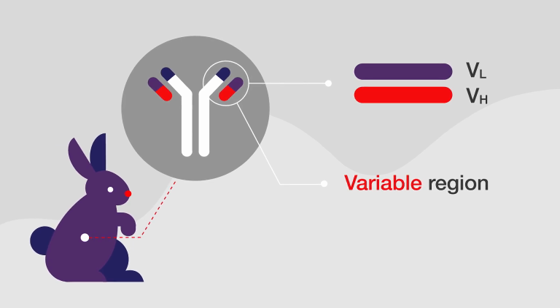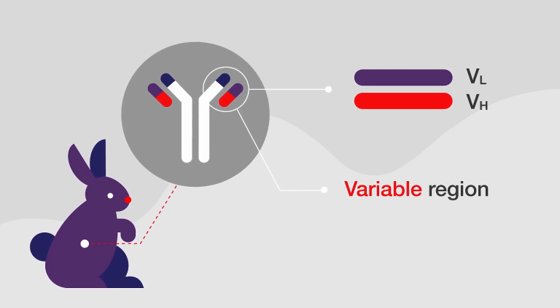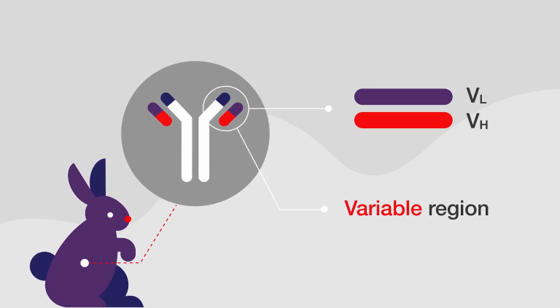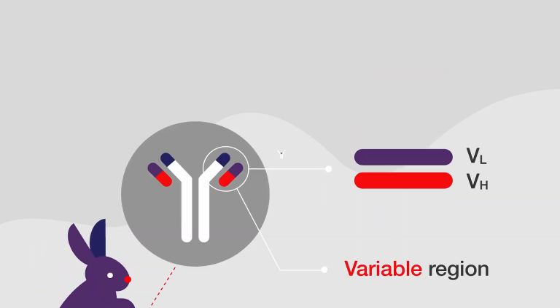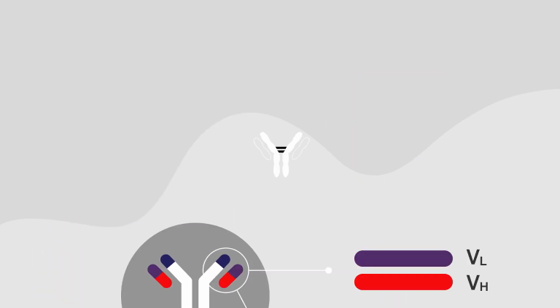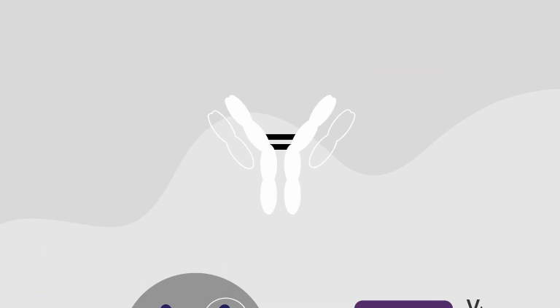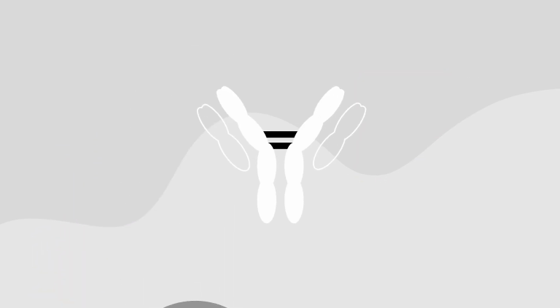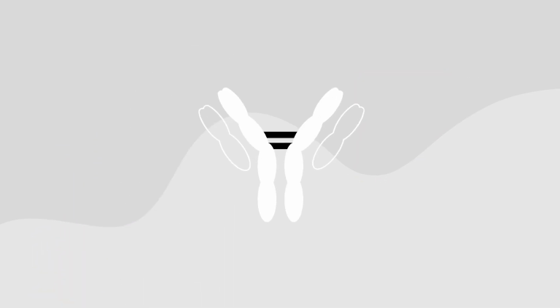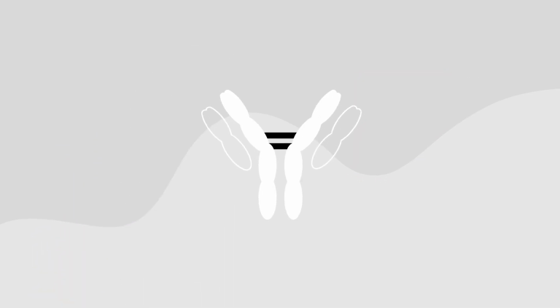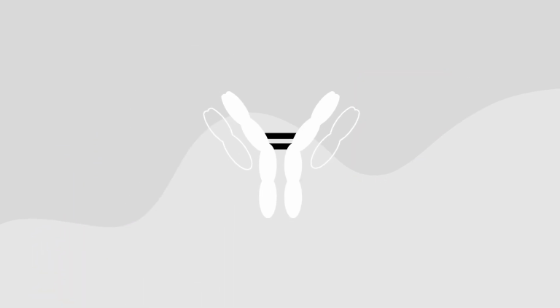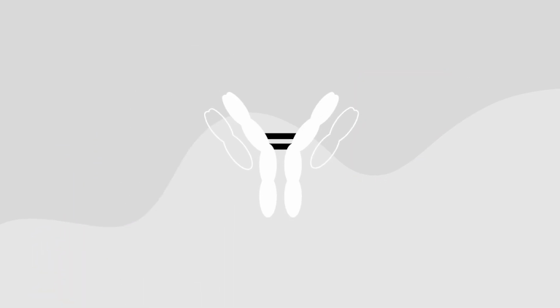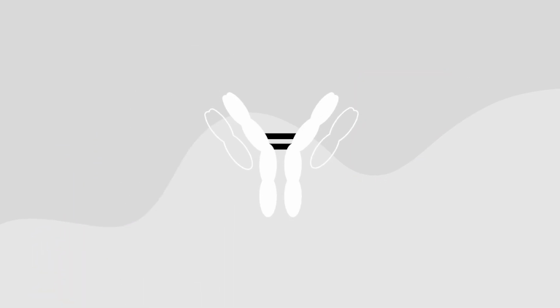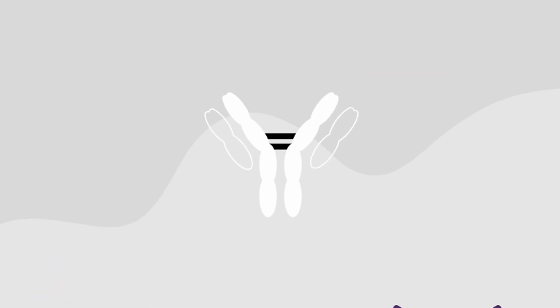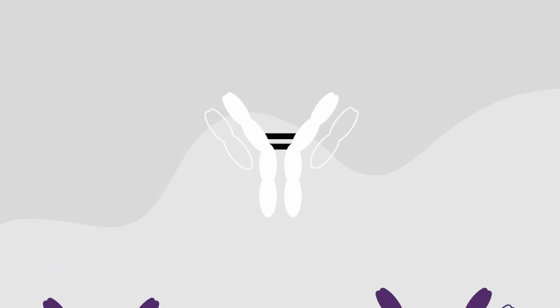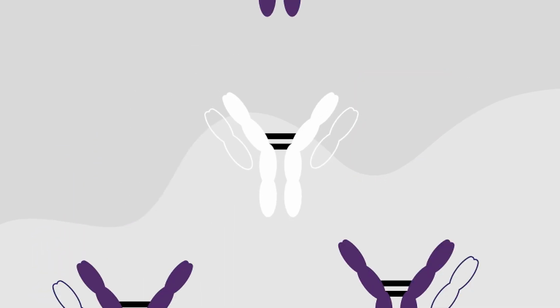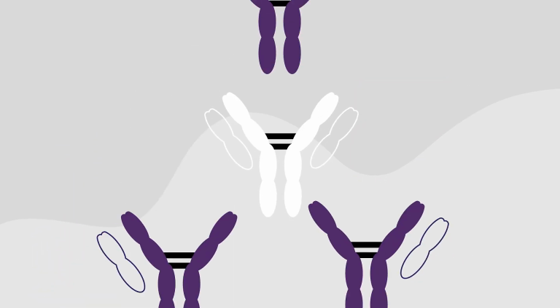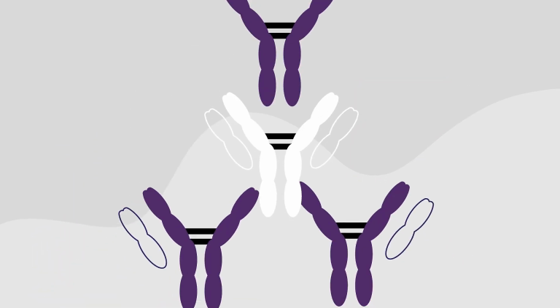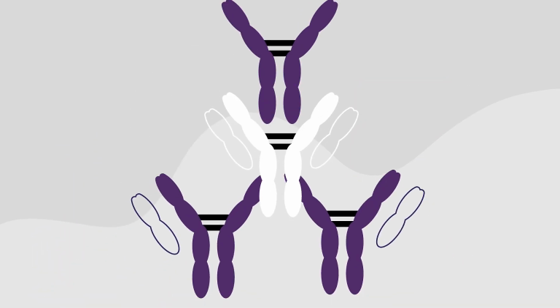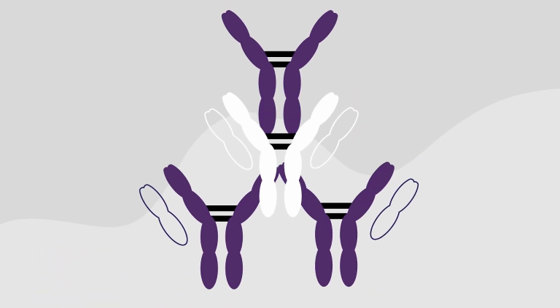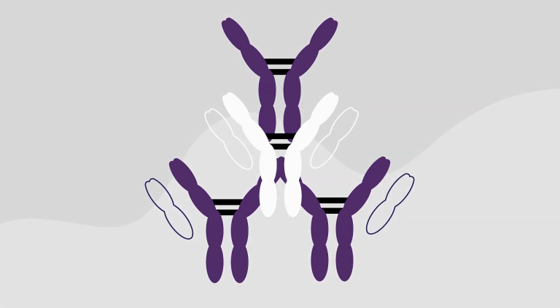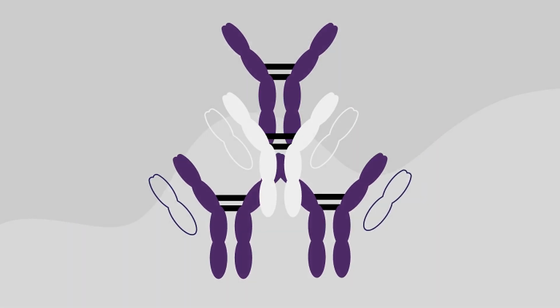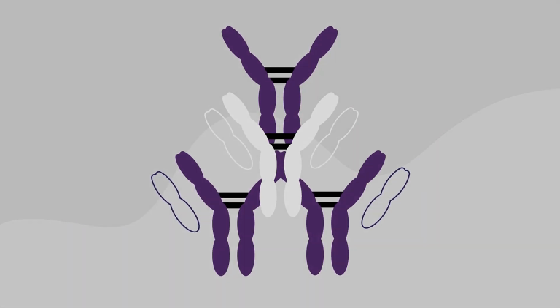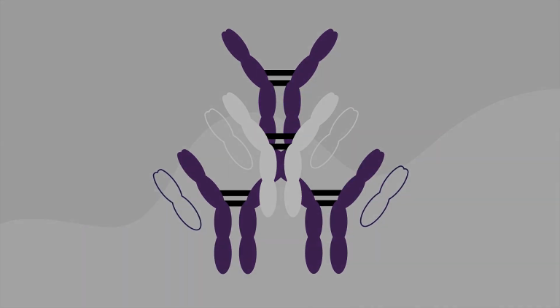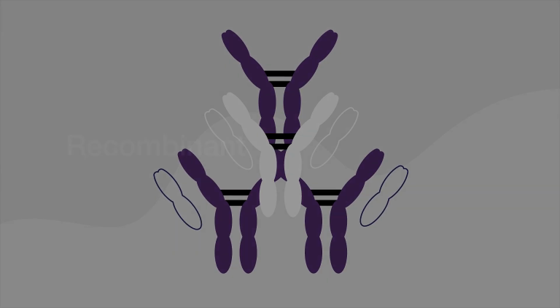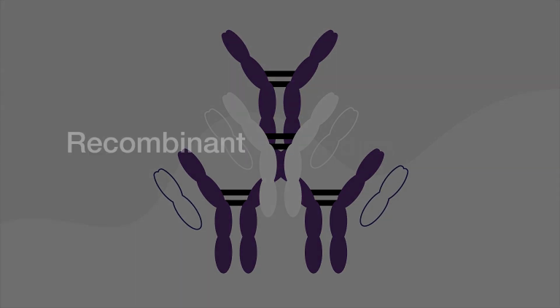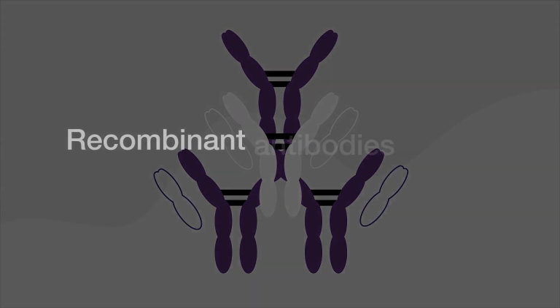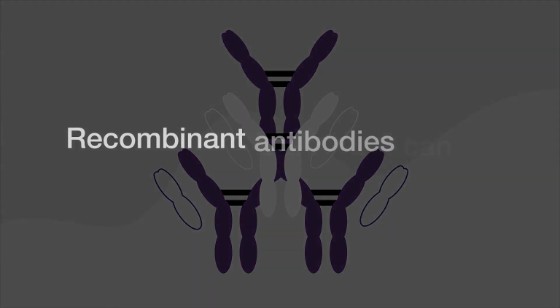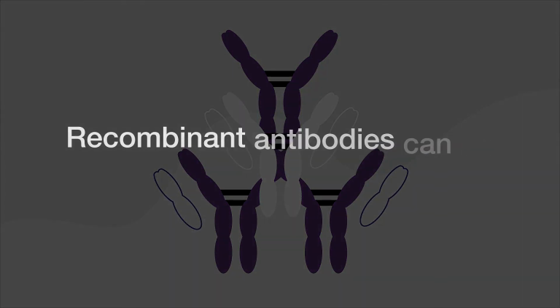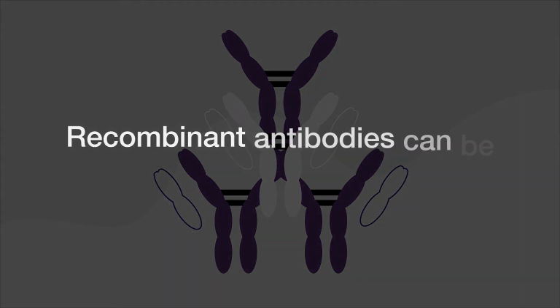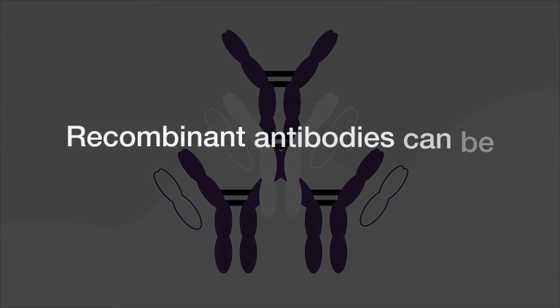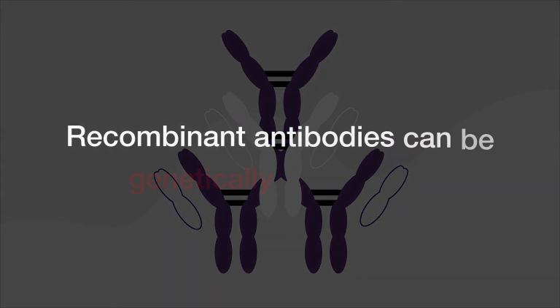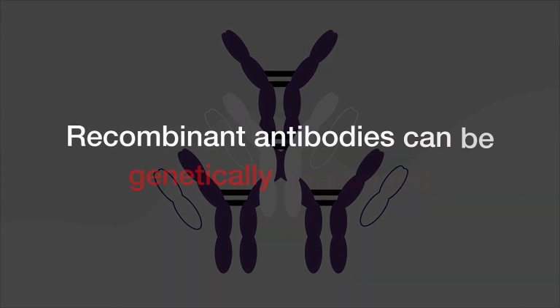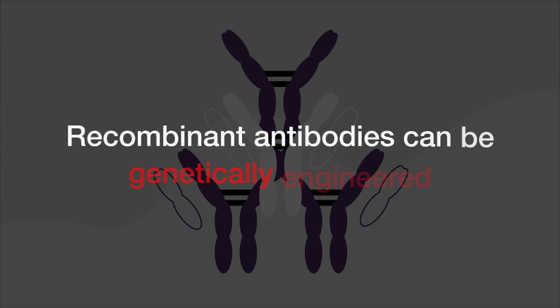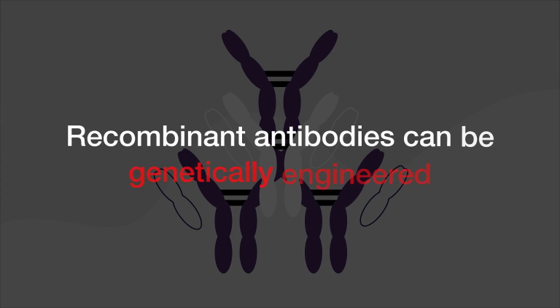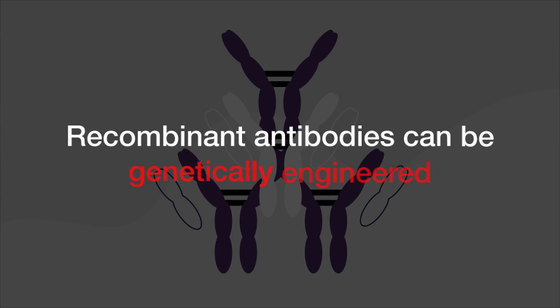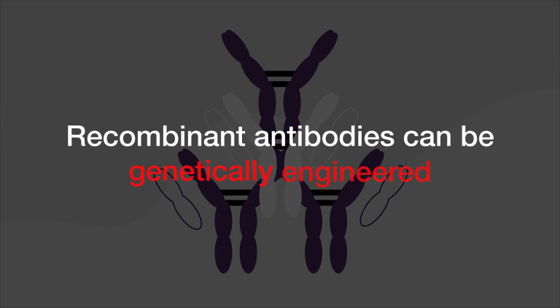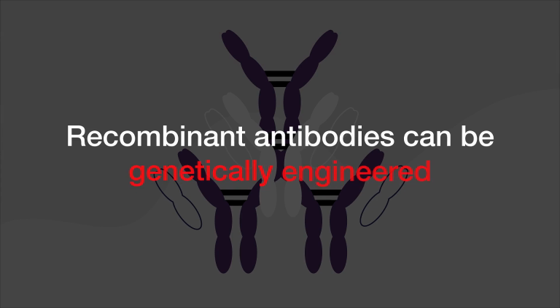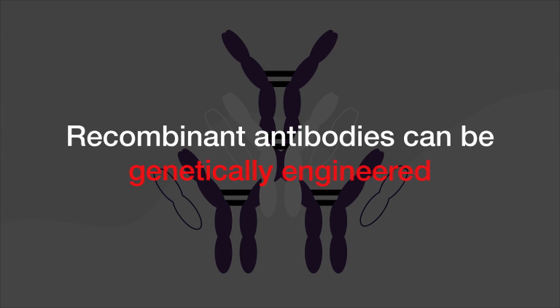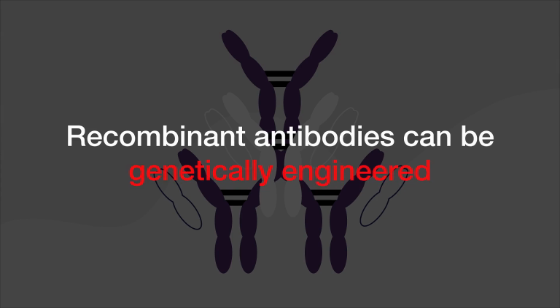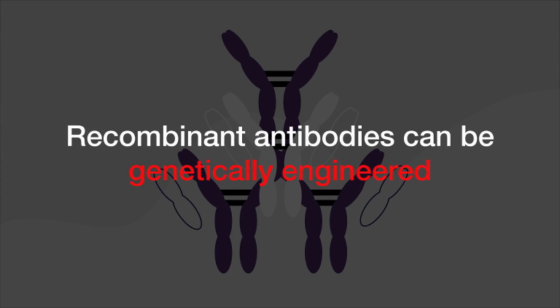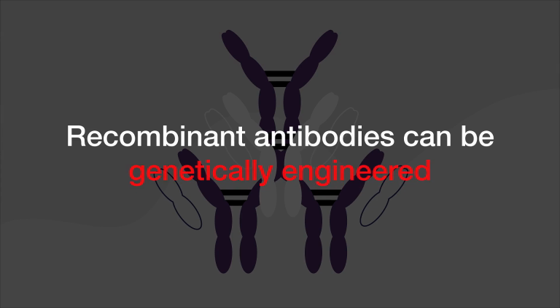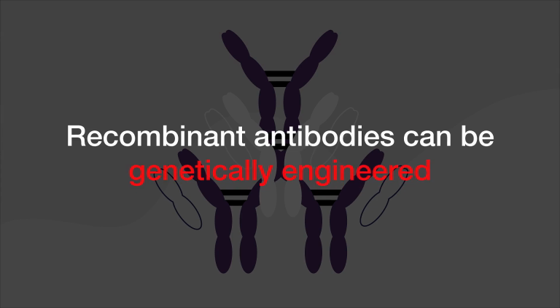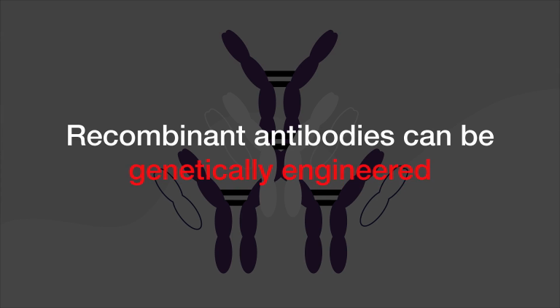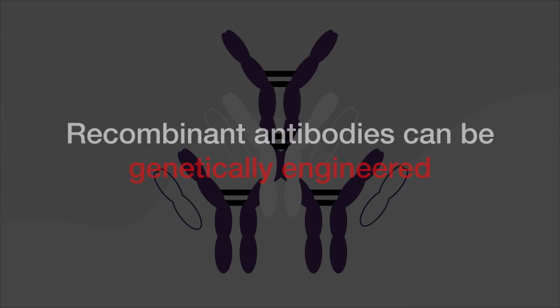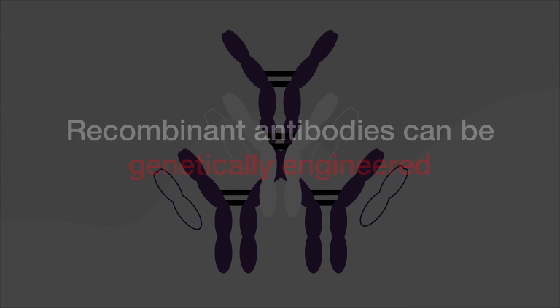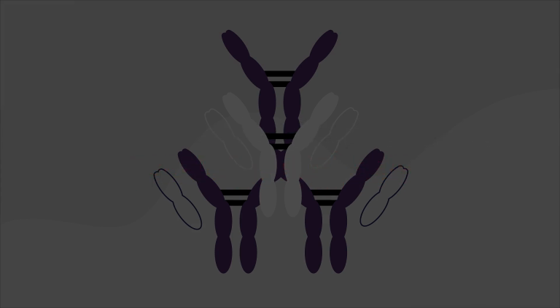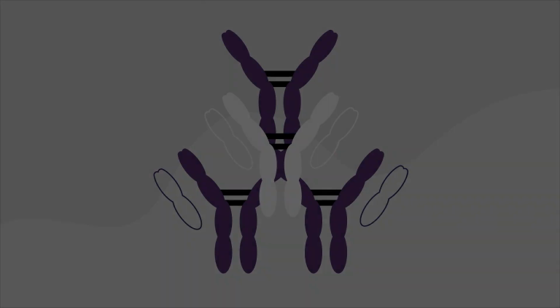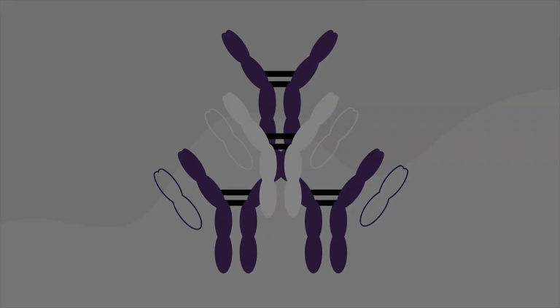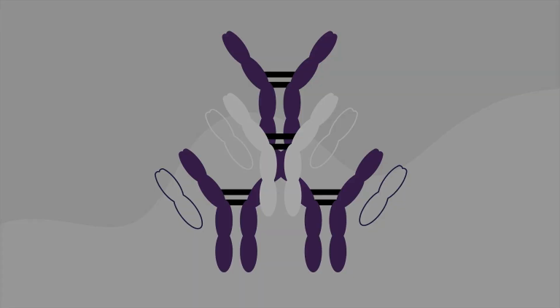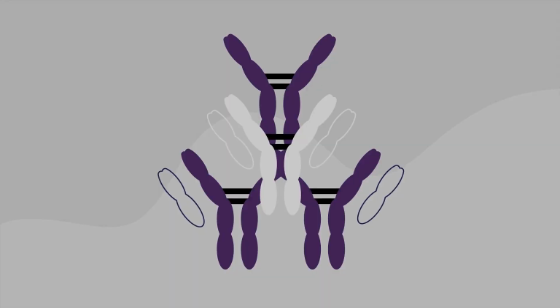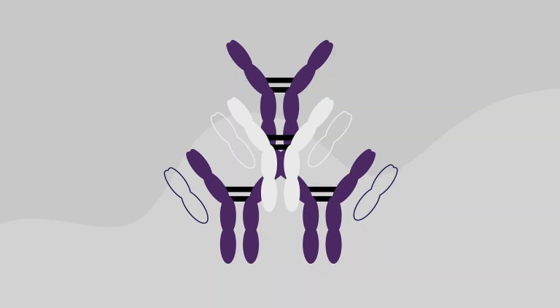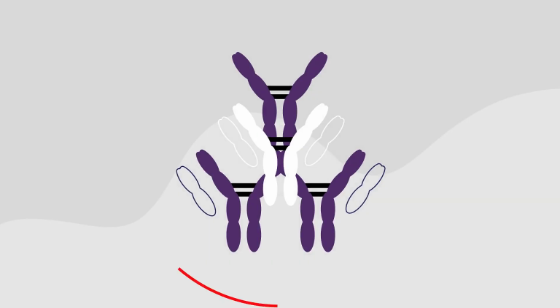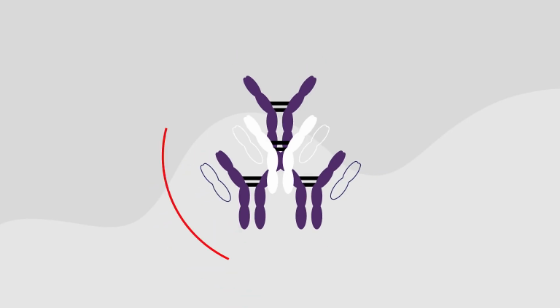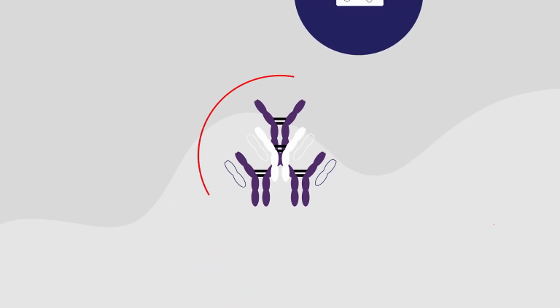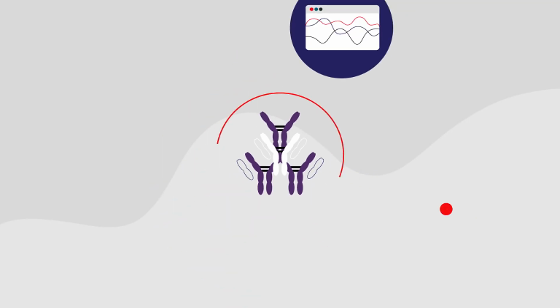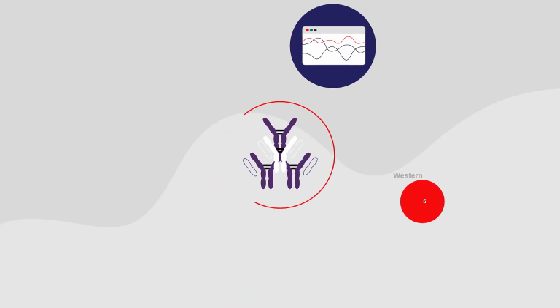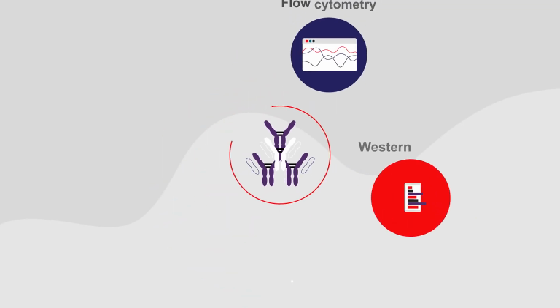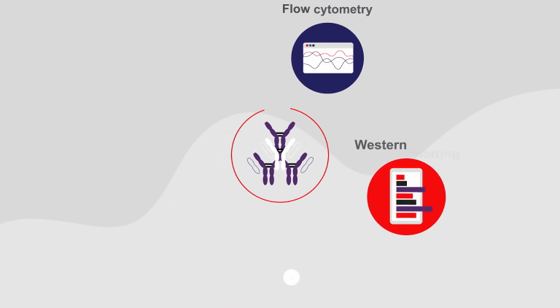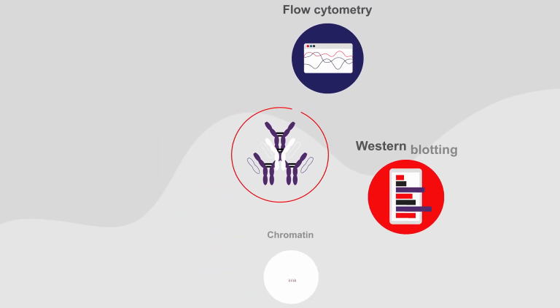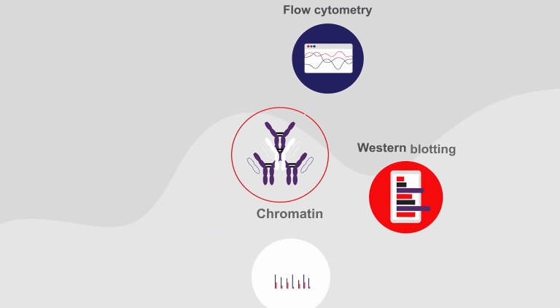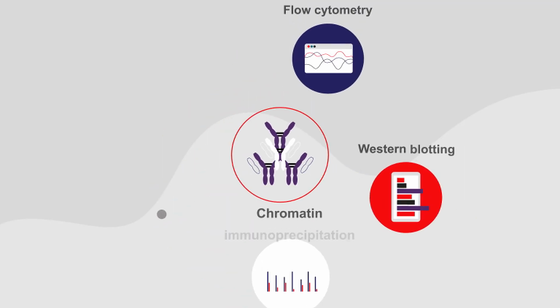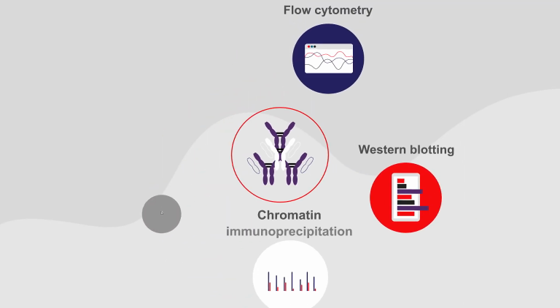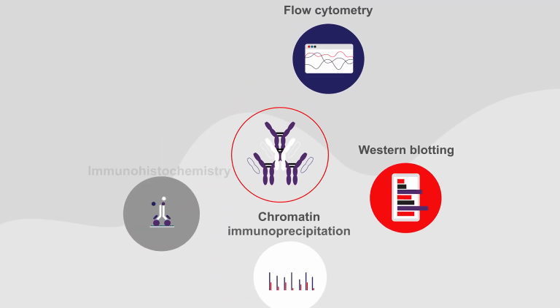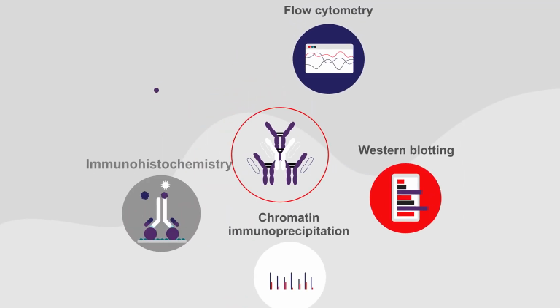Recombinant antibodies can be genetically engineered for enhanced quality and performance, making them versatile for various applications.